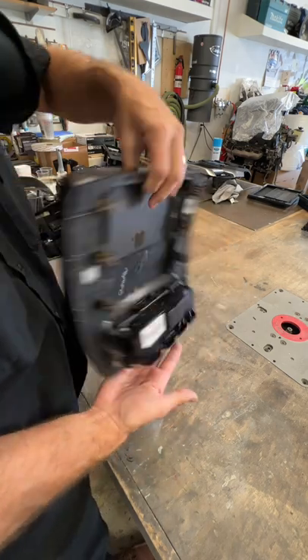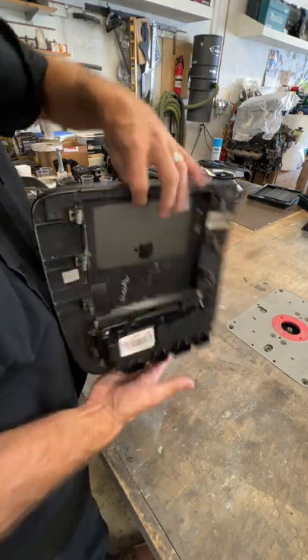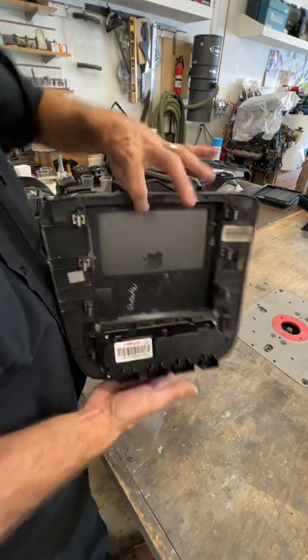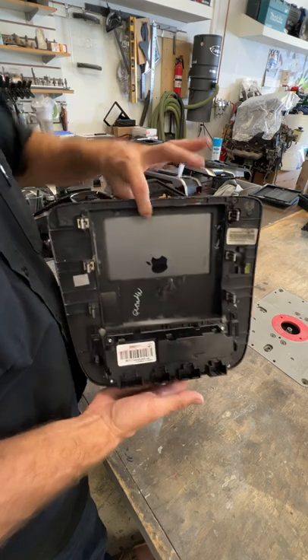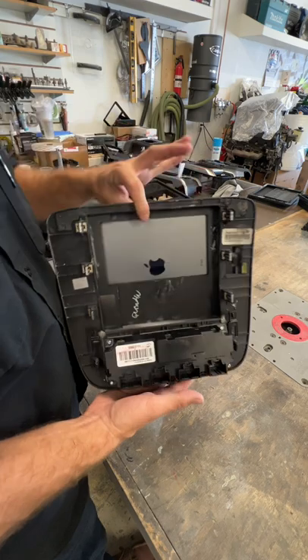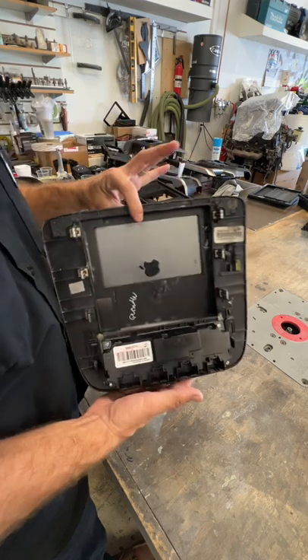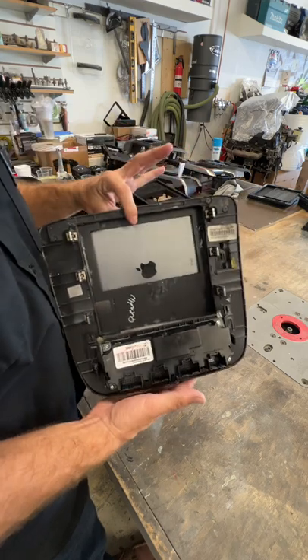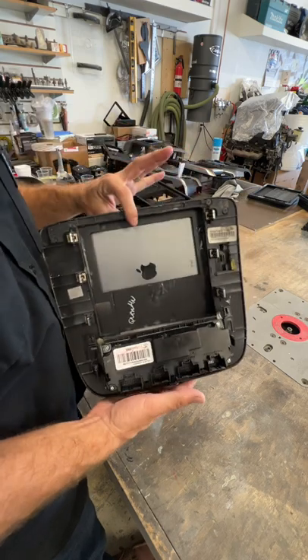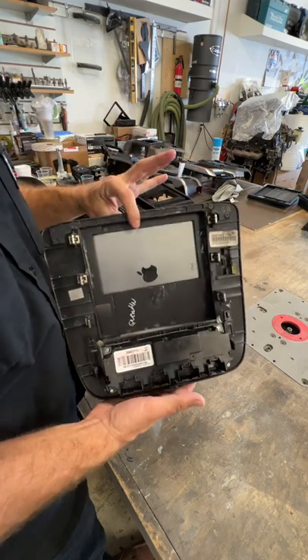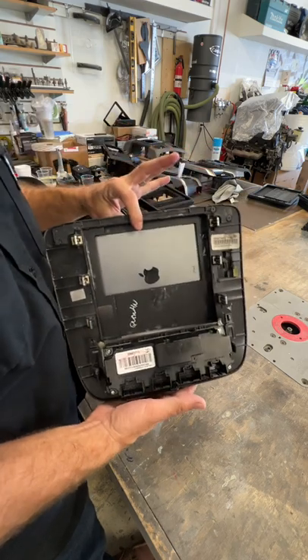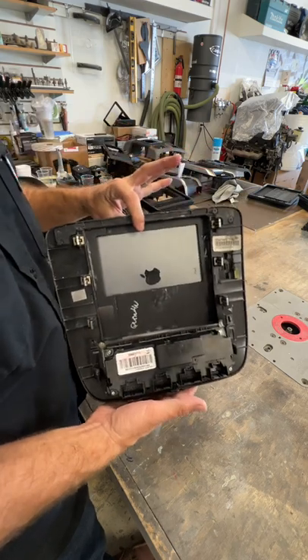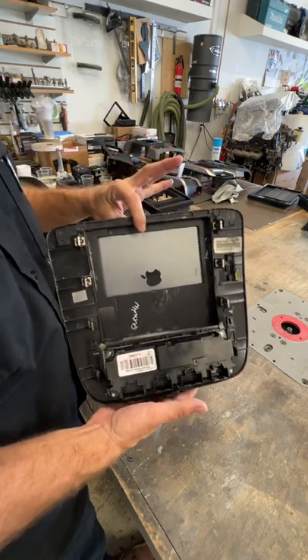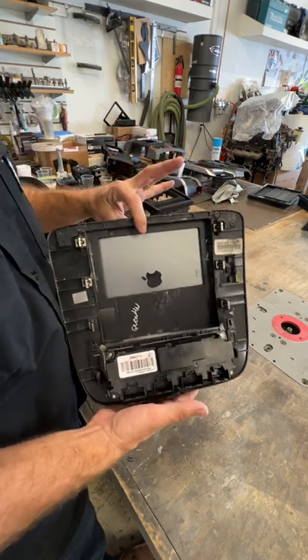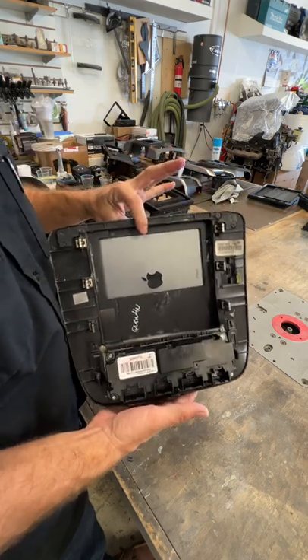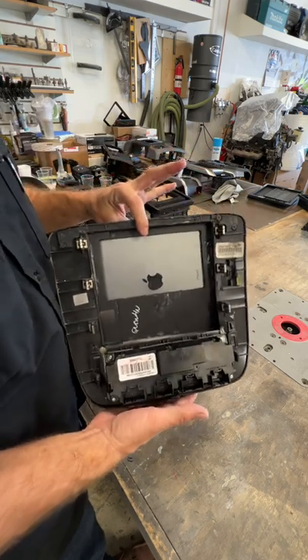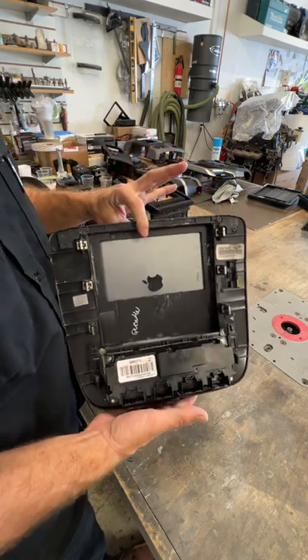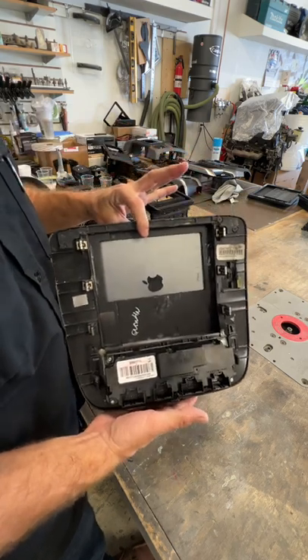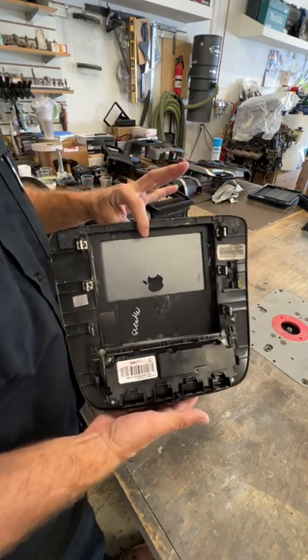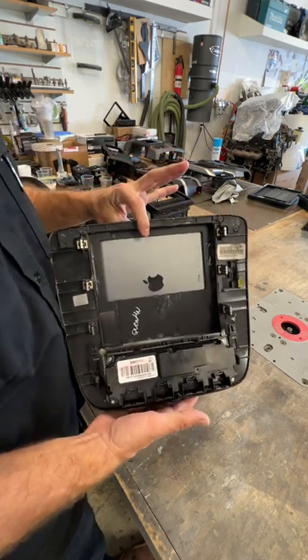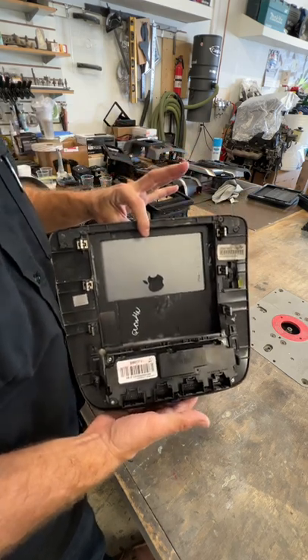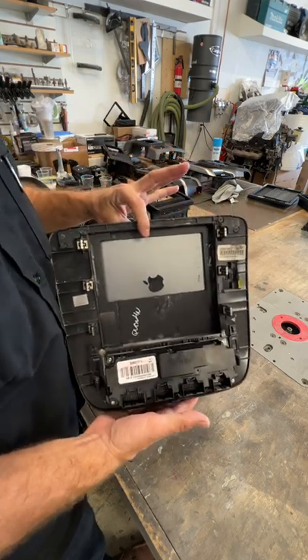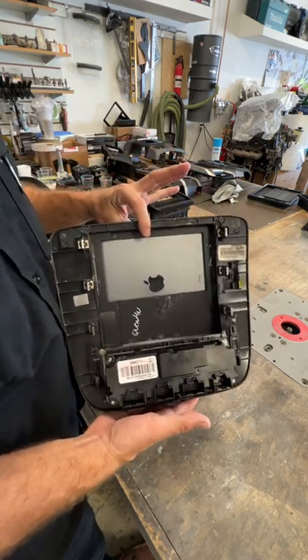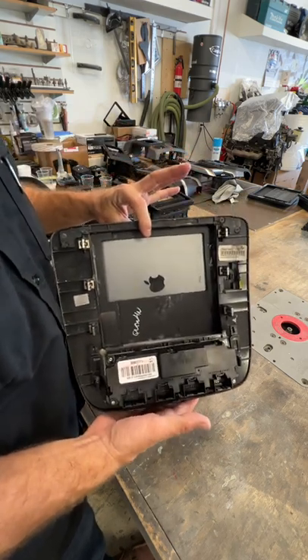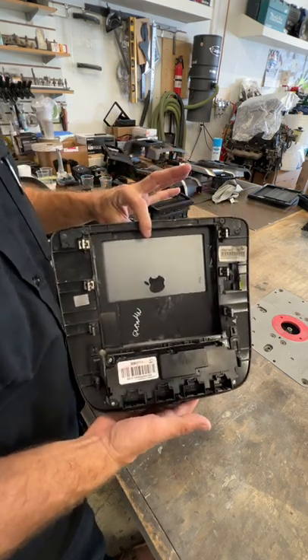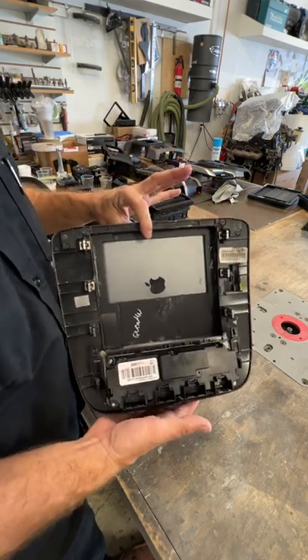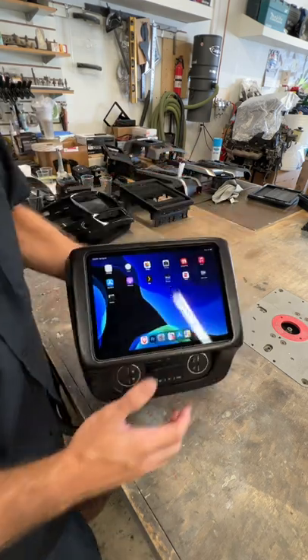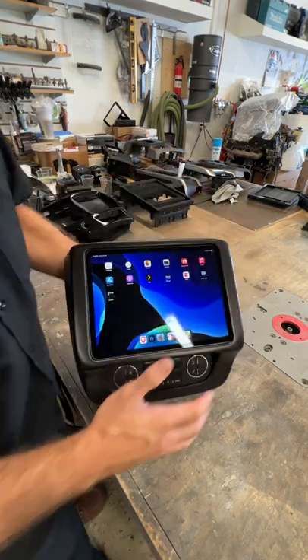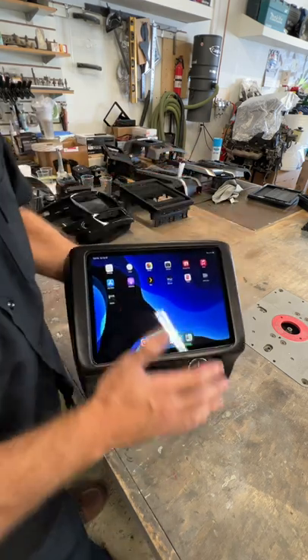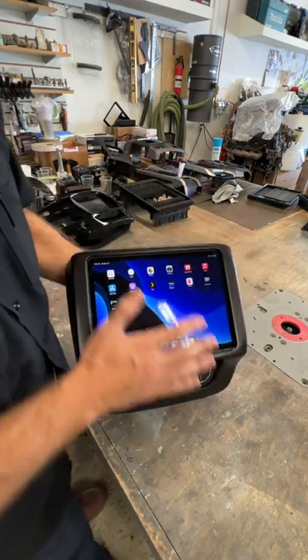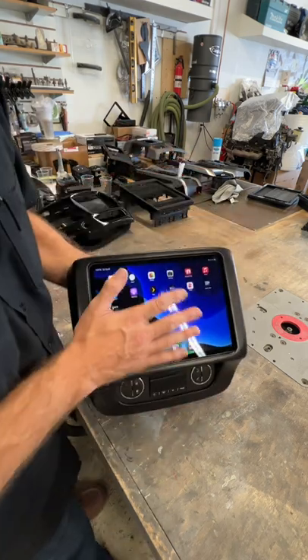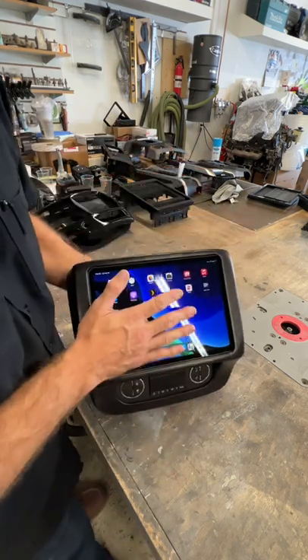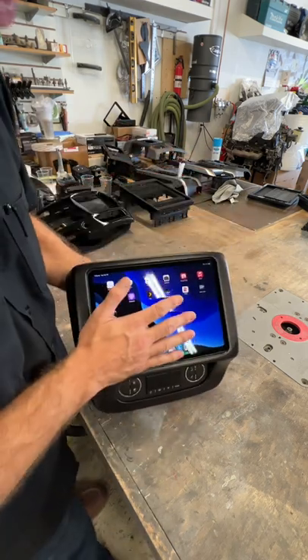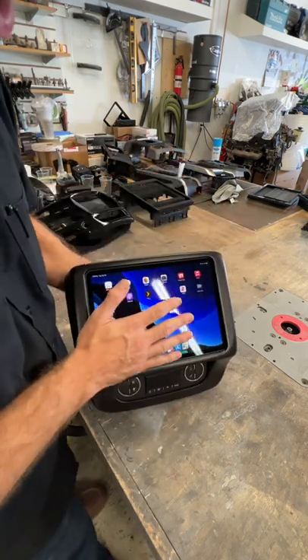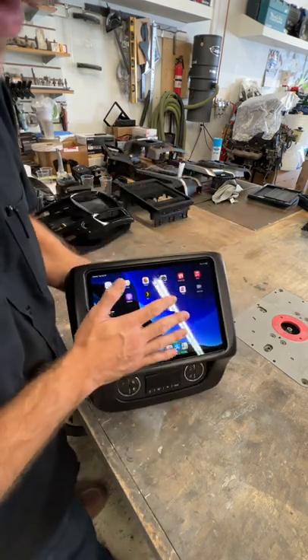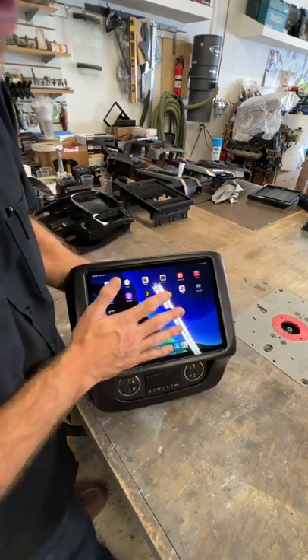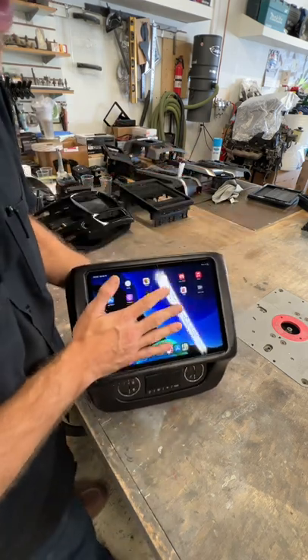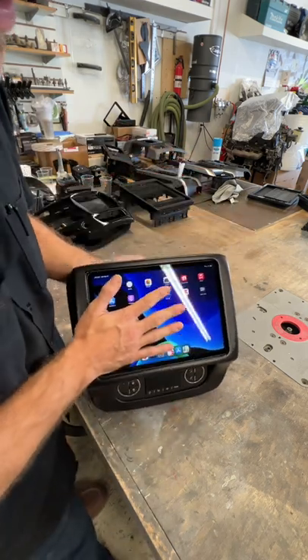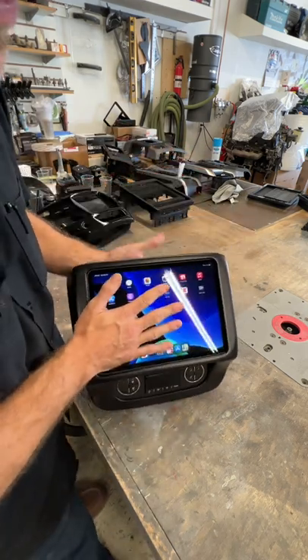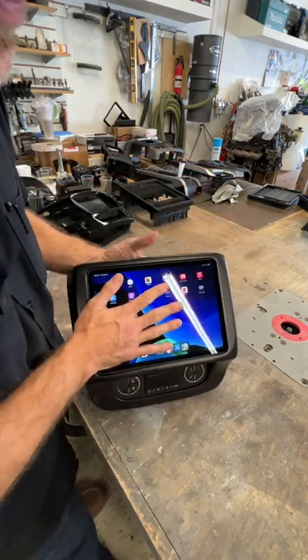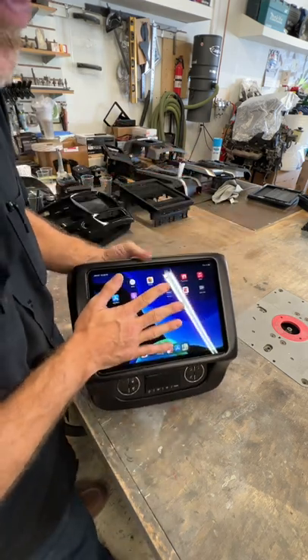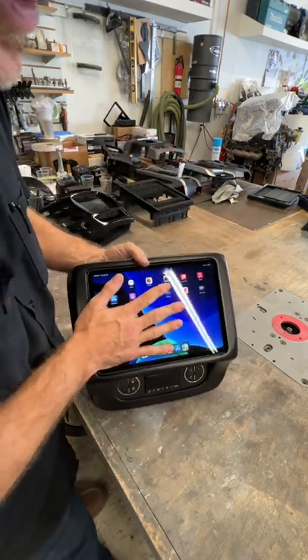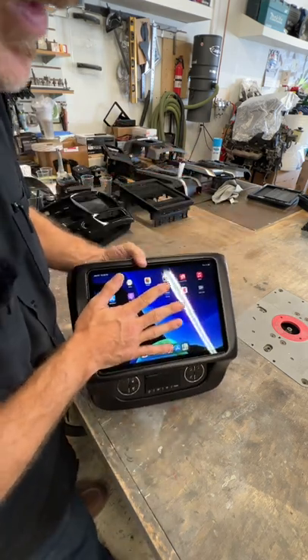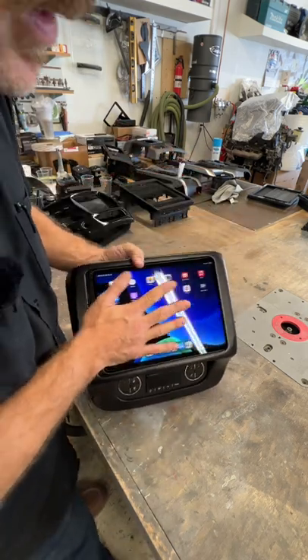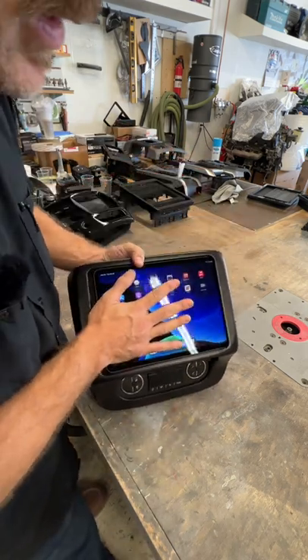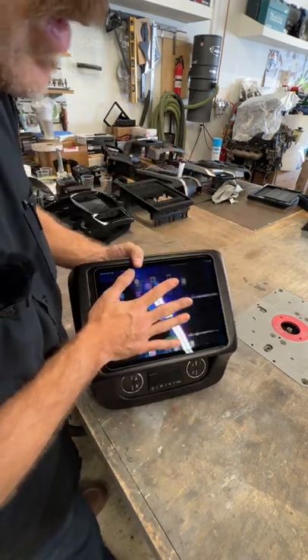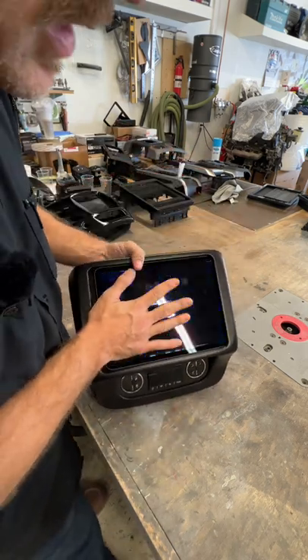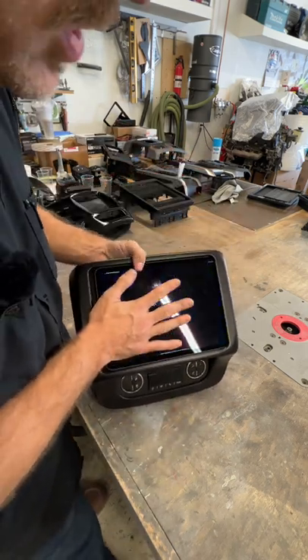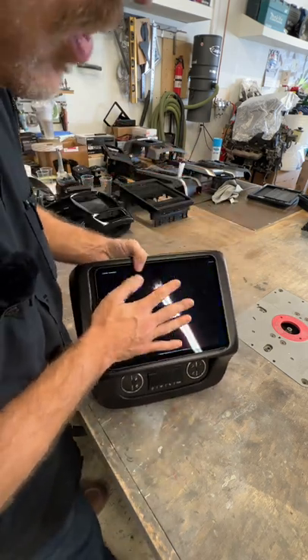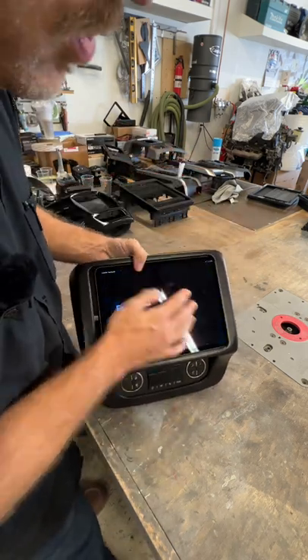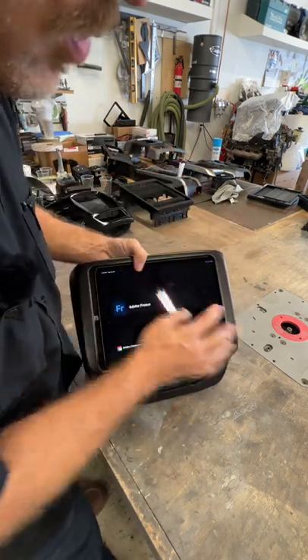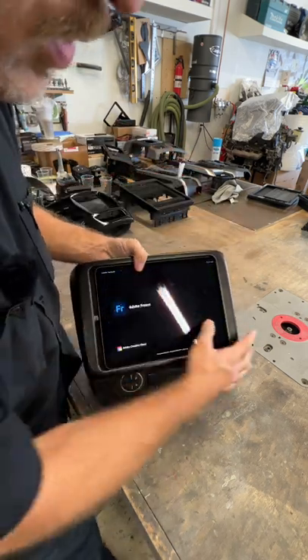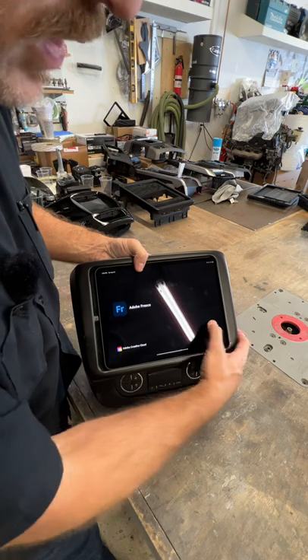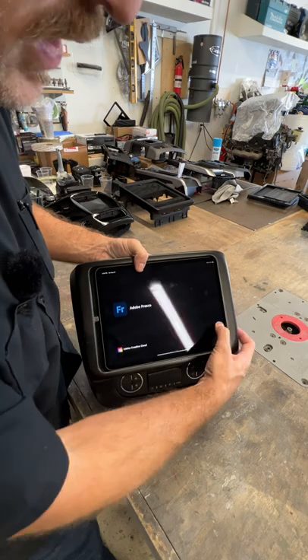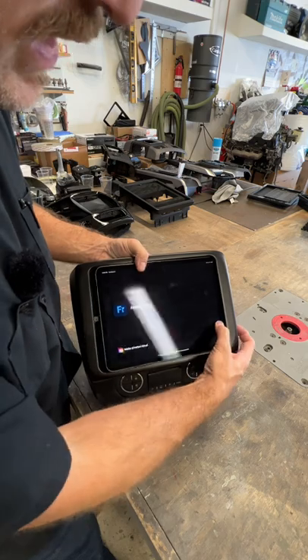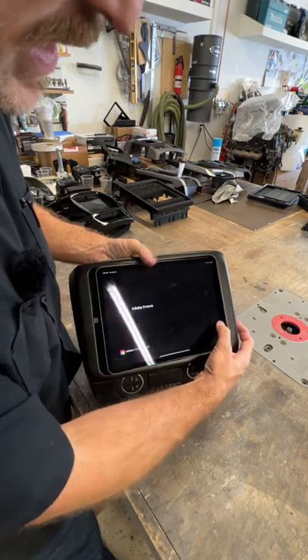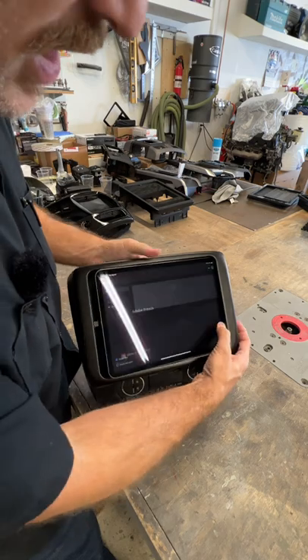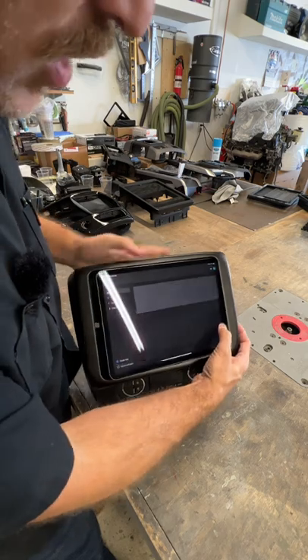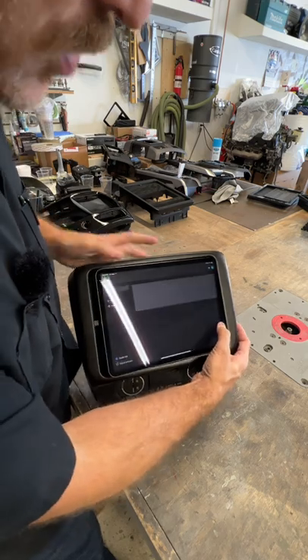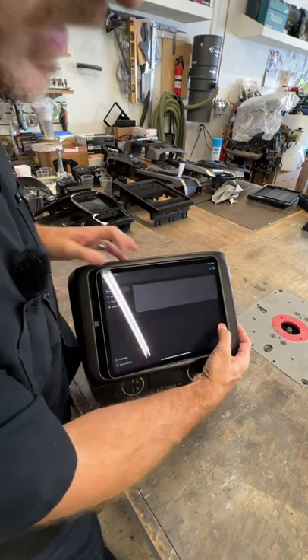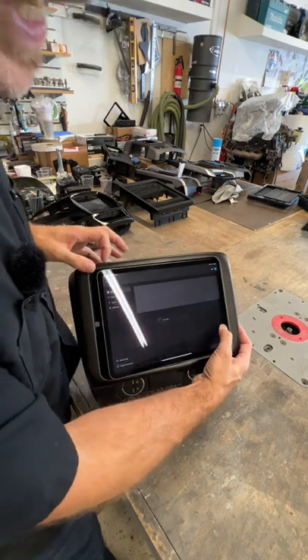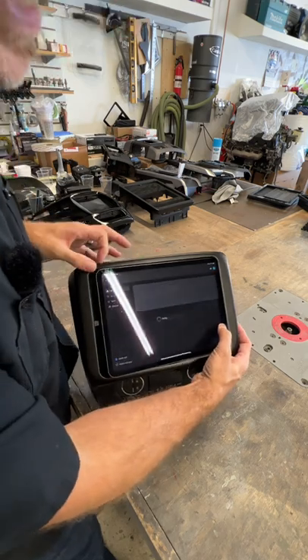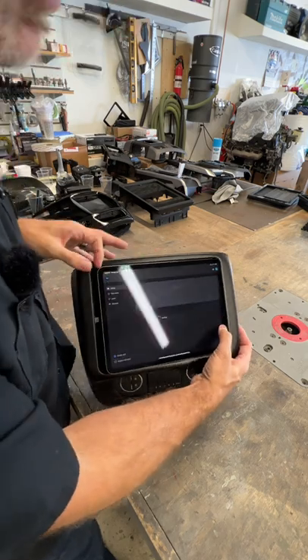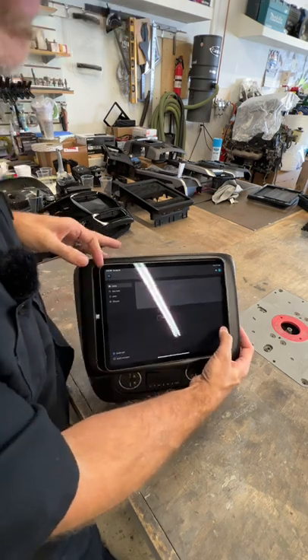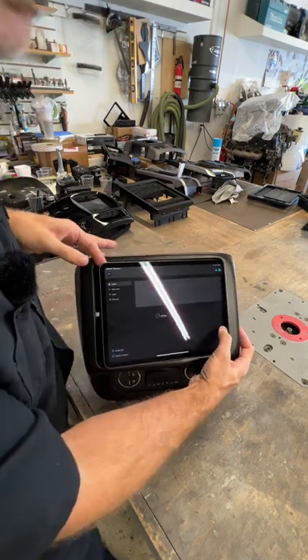Come around back — look at that. The iPad undocks like this. Oh dang, baby.